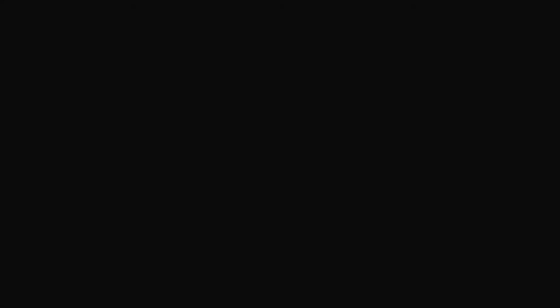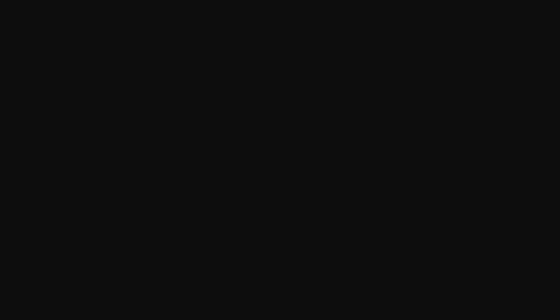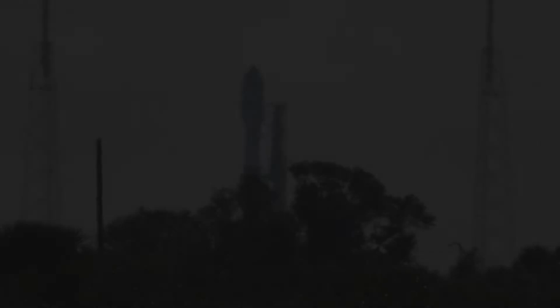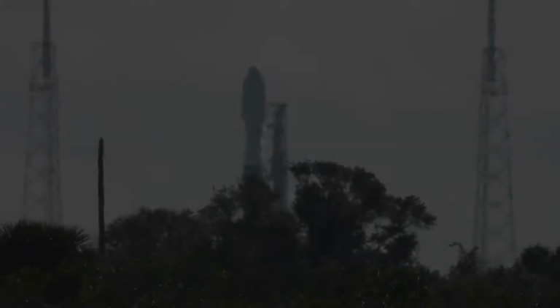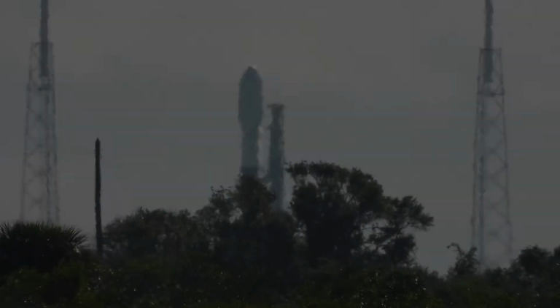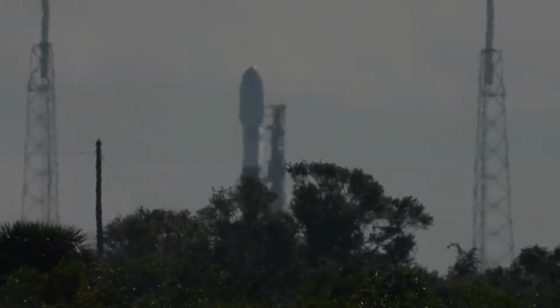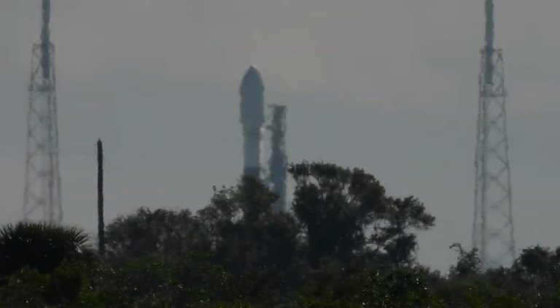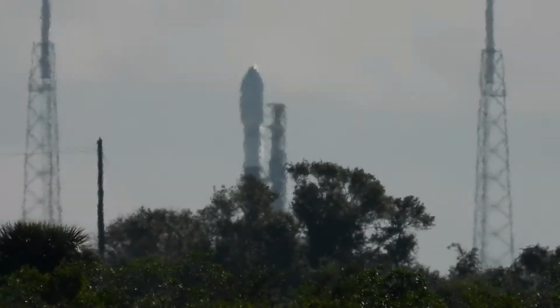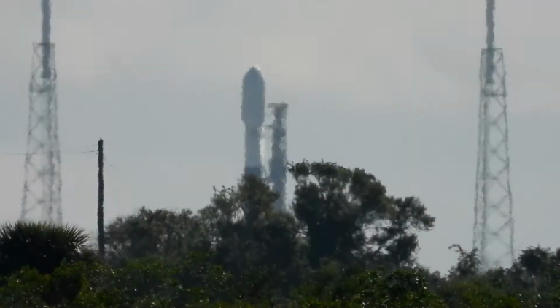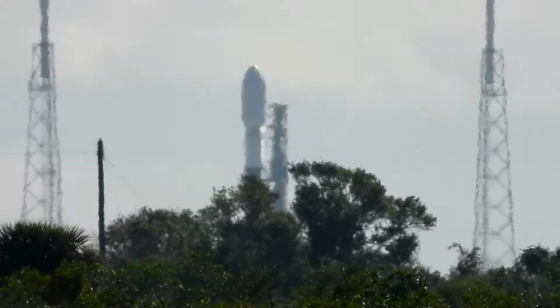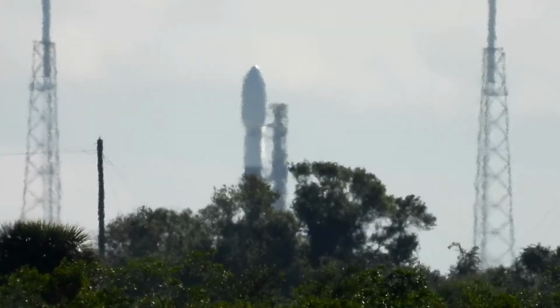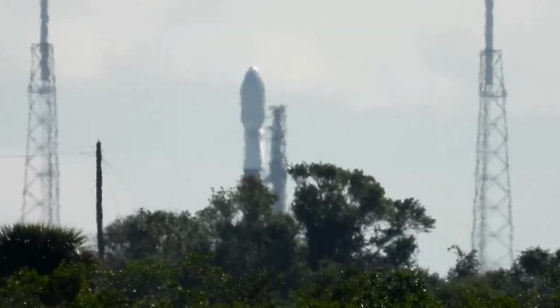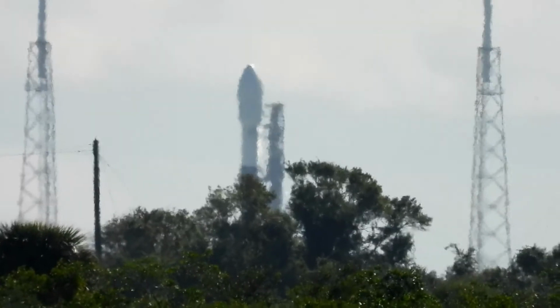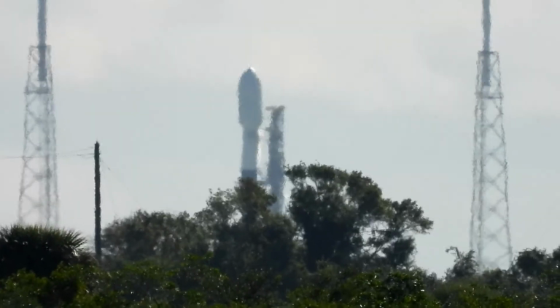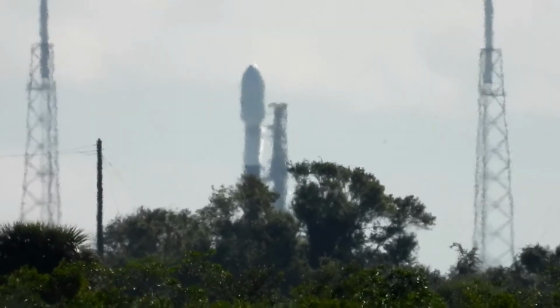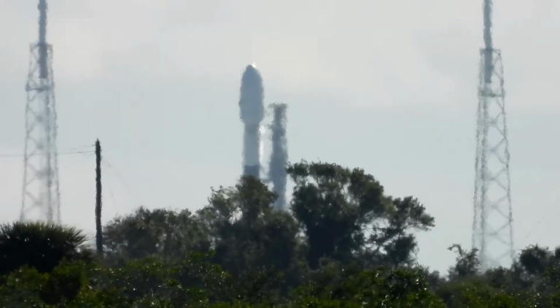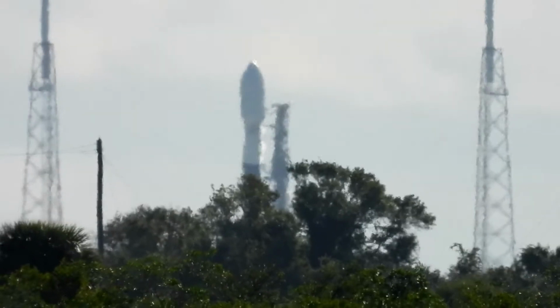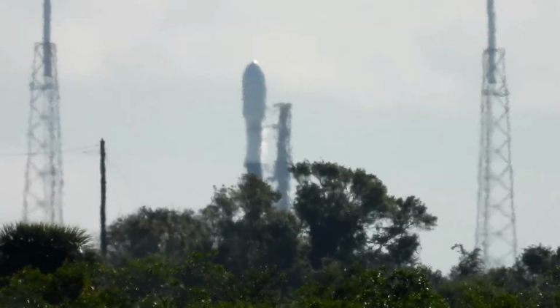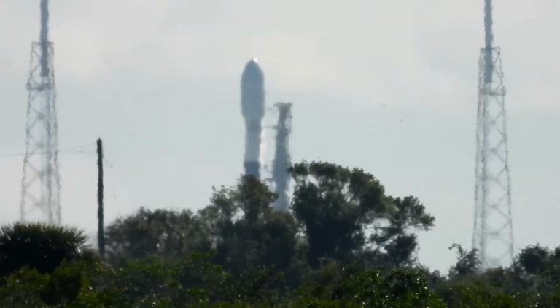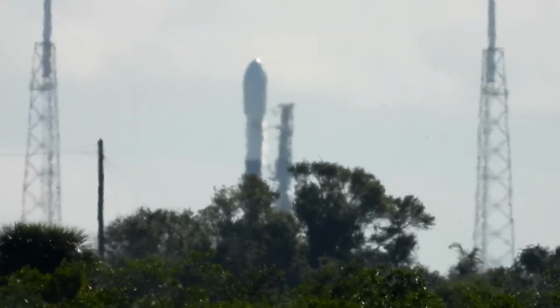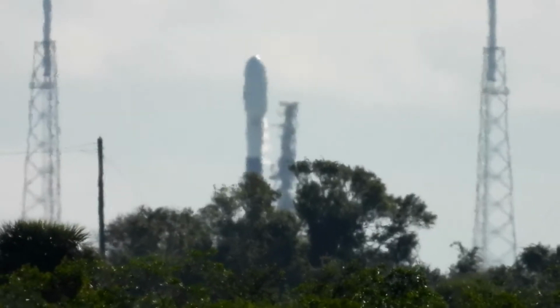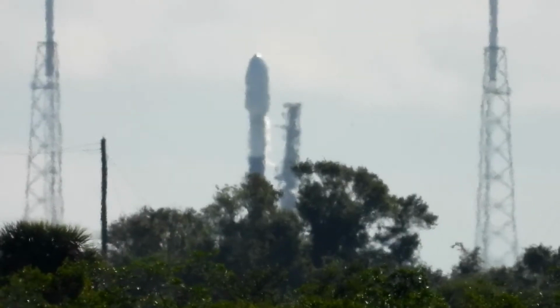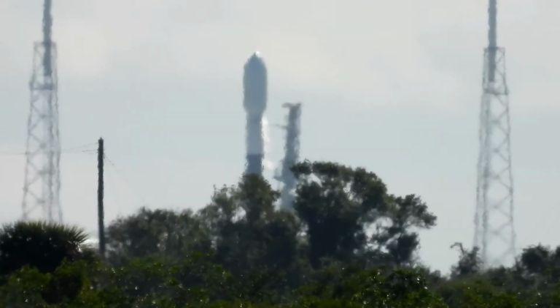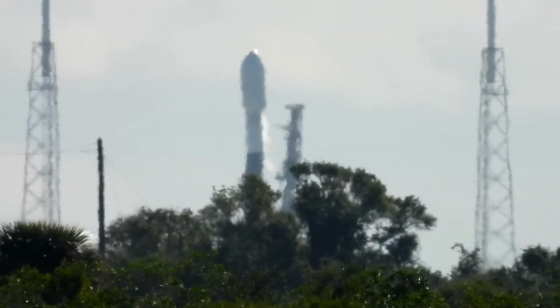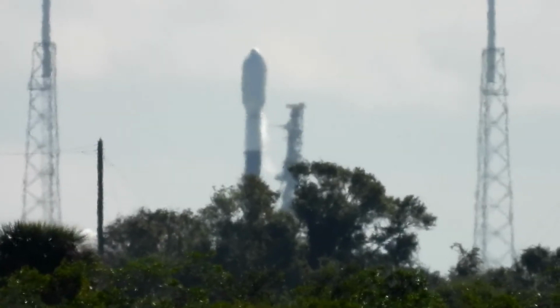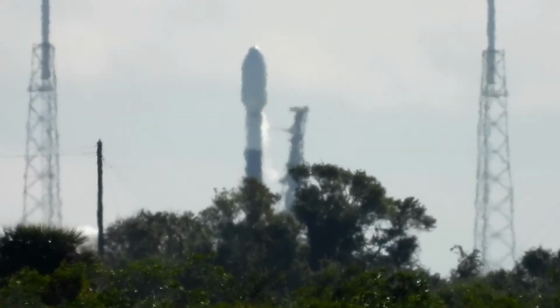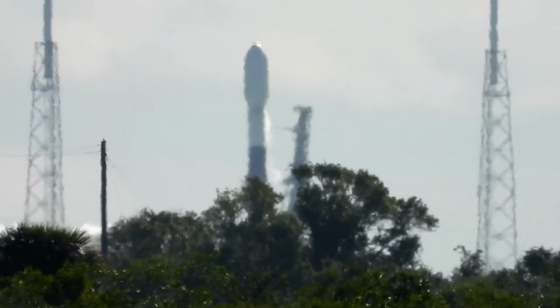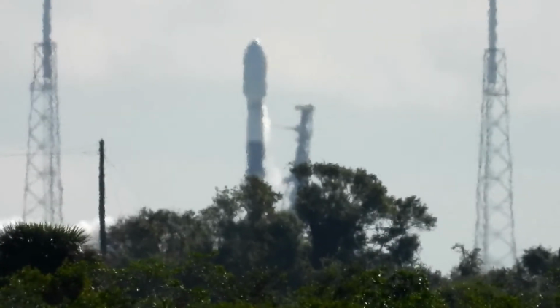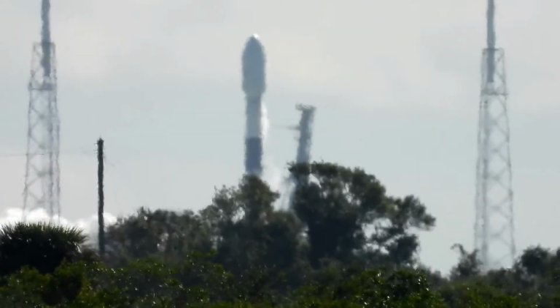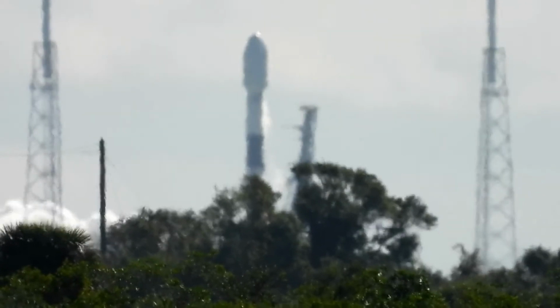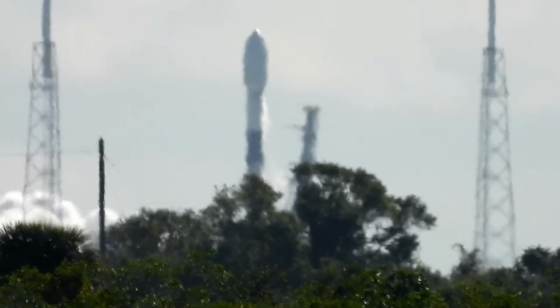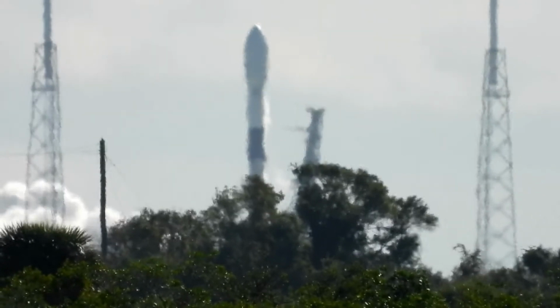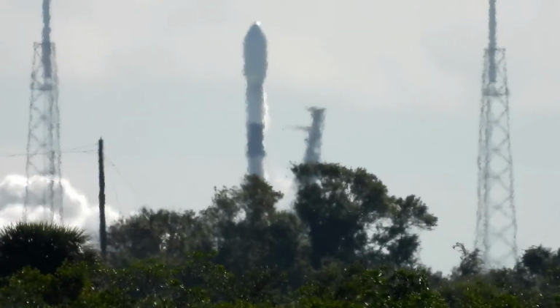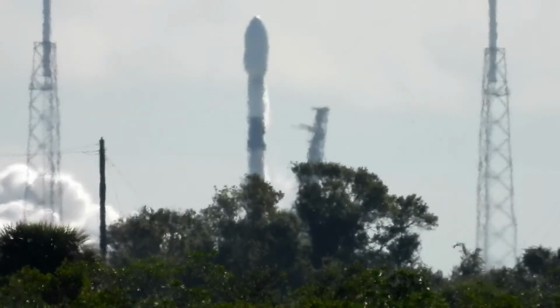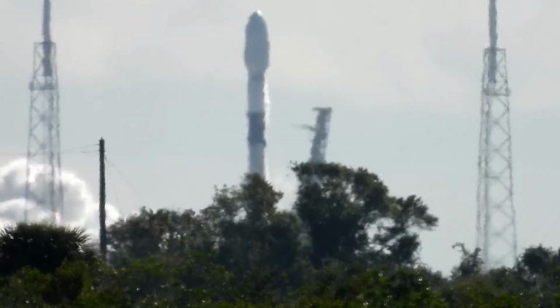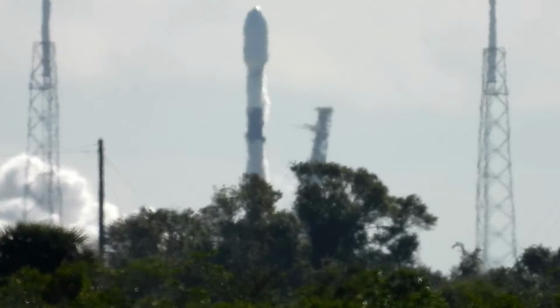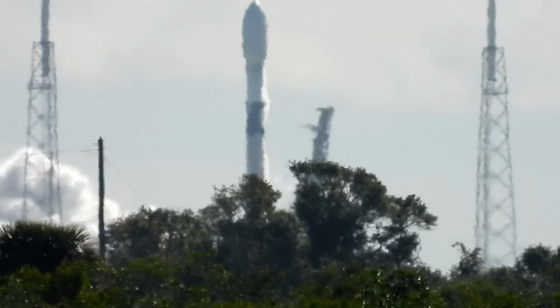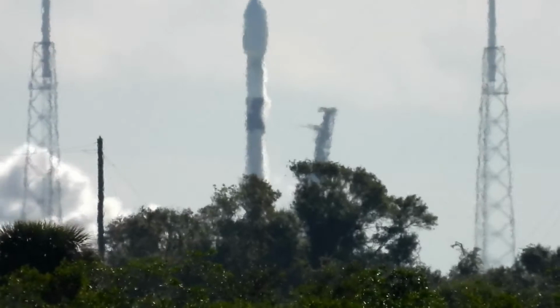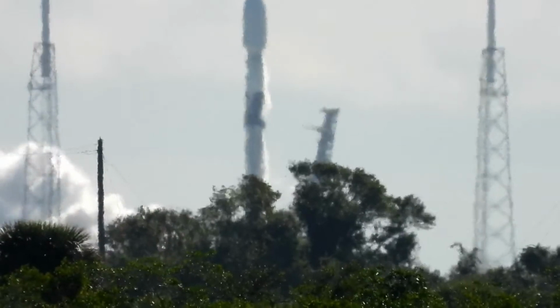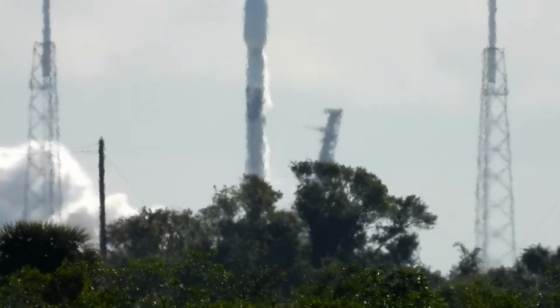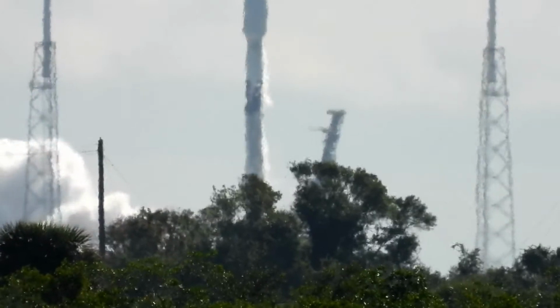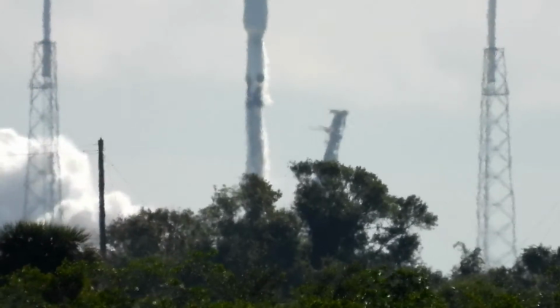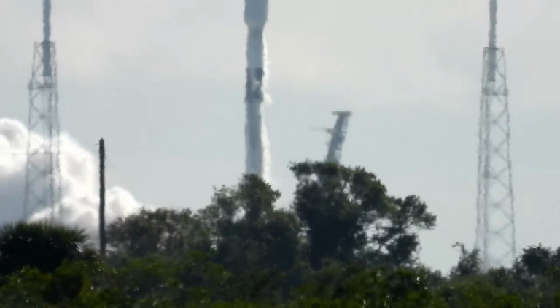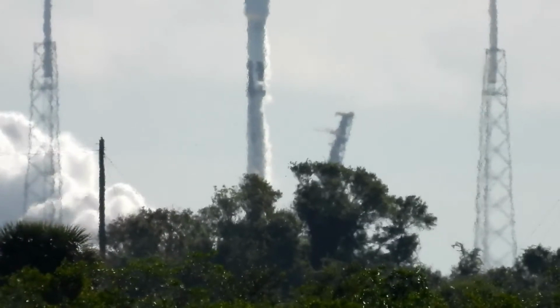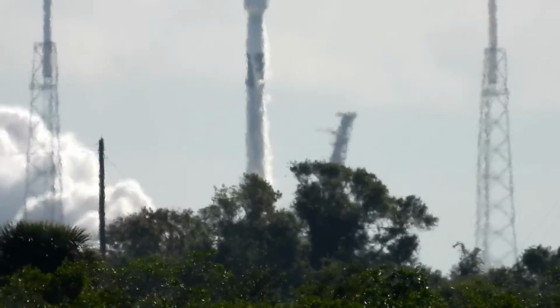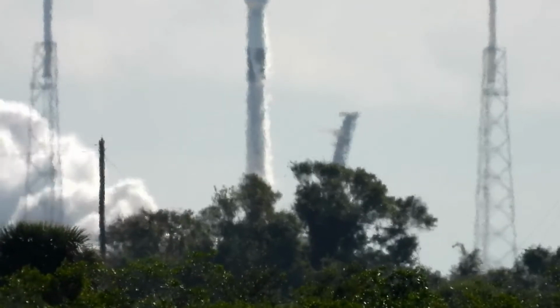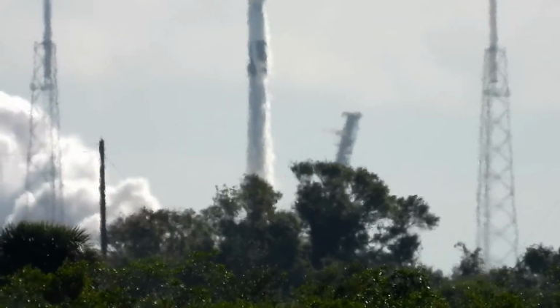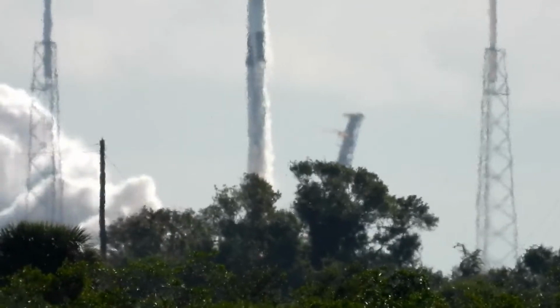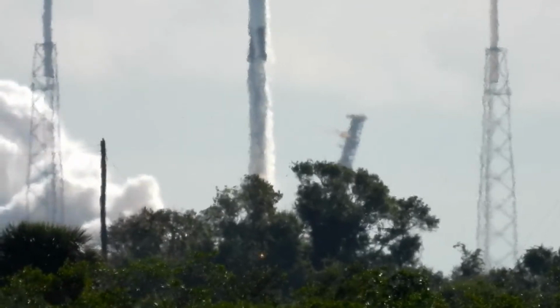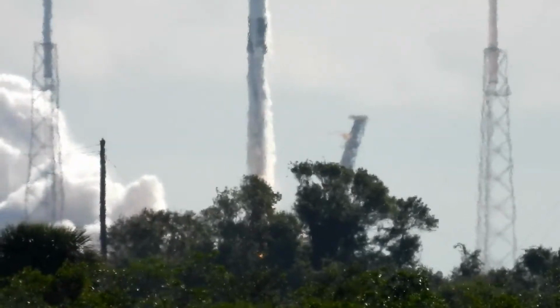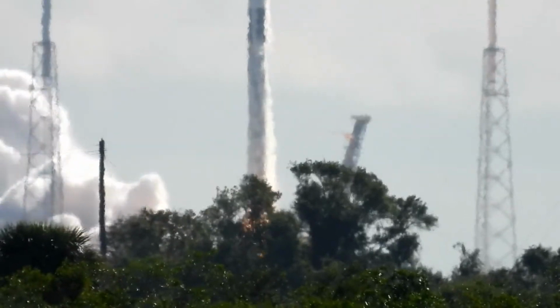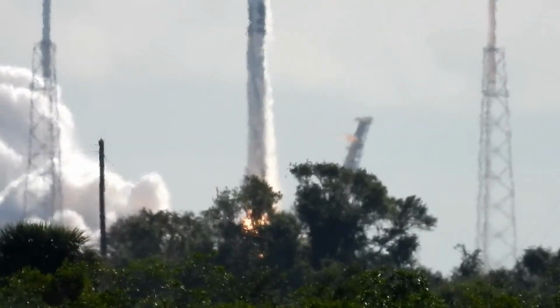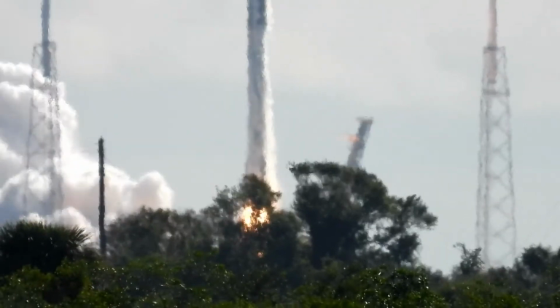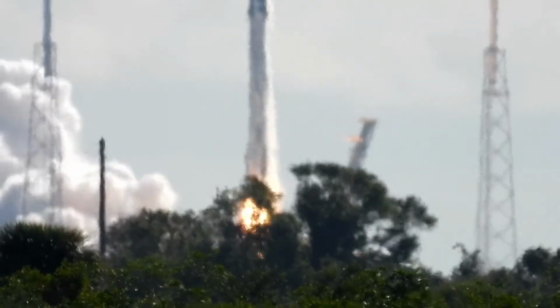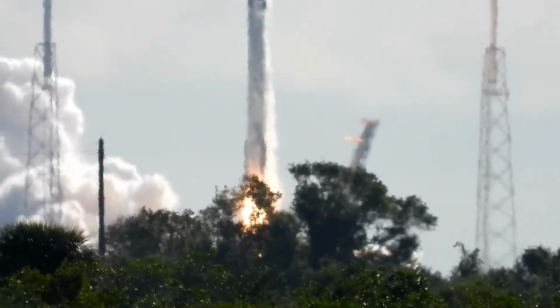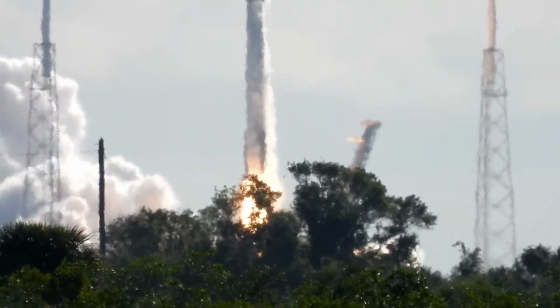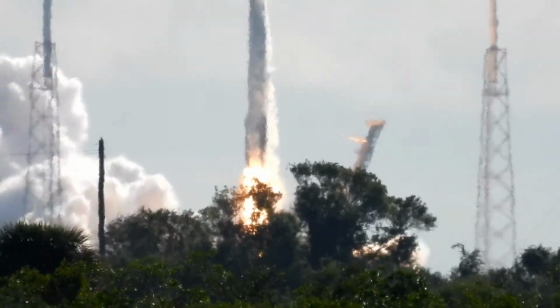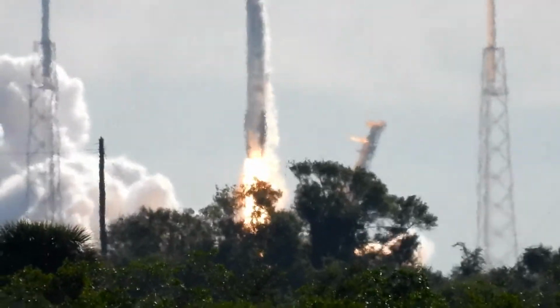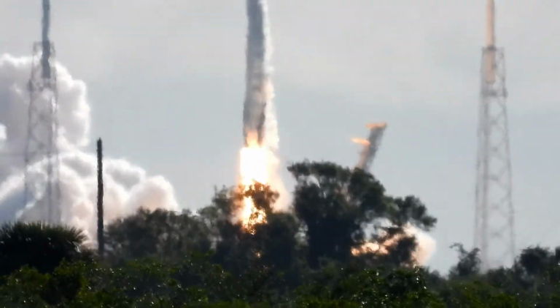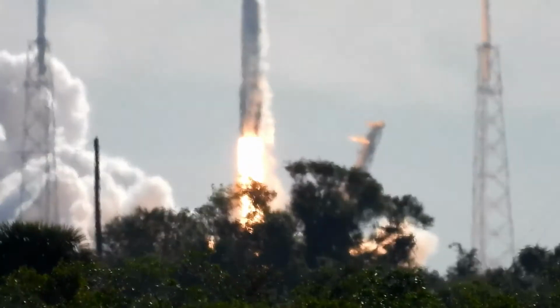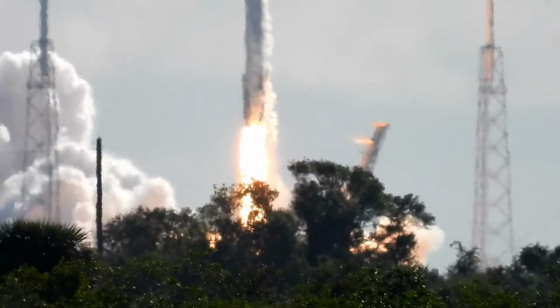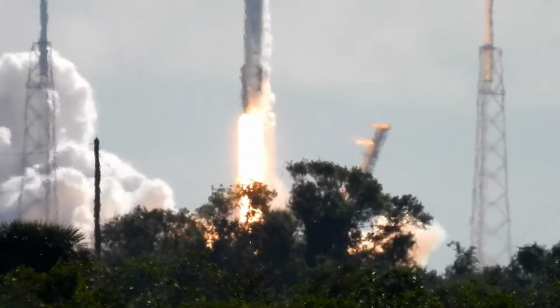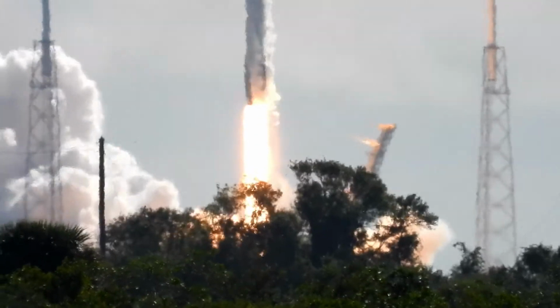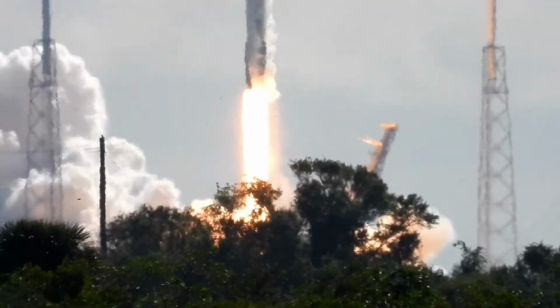There it goes, engines are on. There it goes. Liftoff, Falcon 9, stowing.